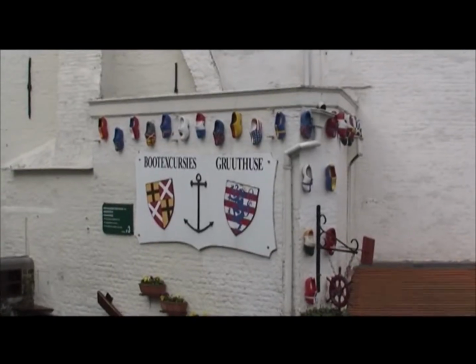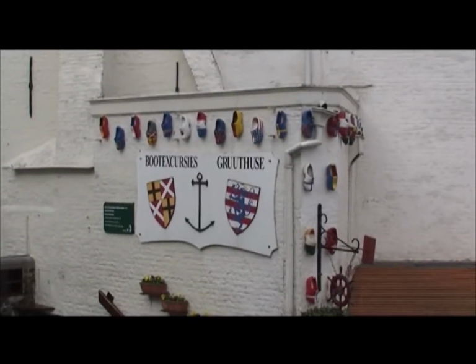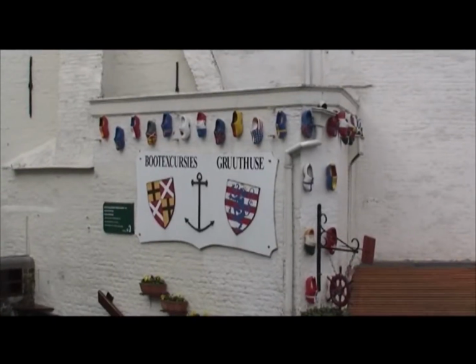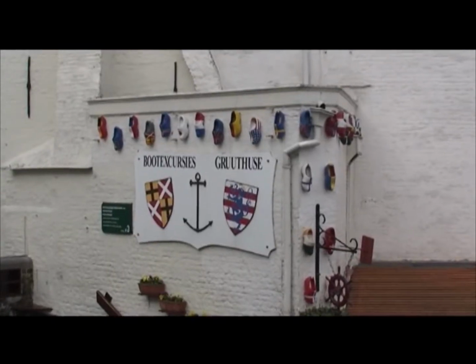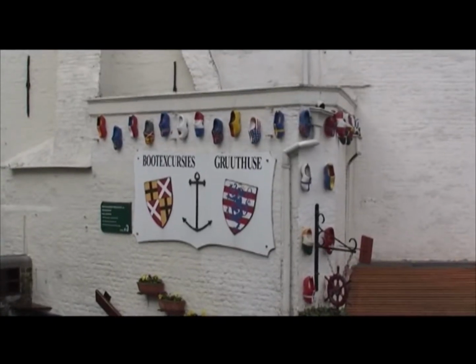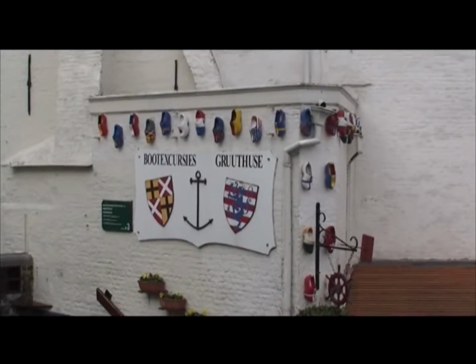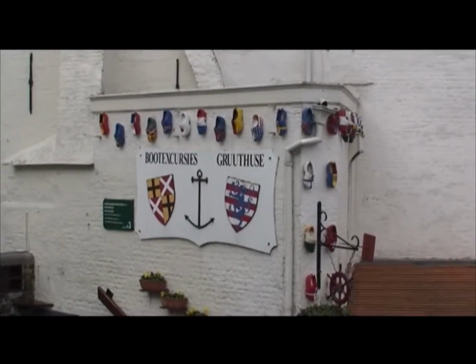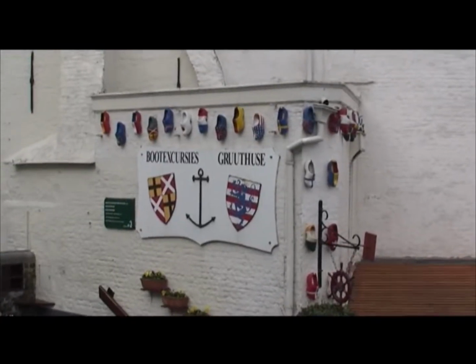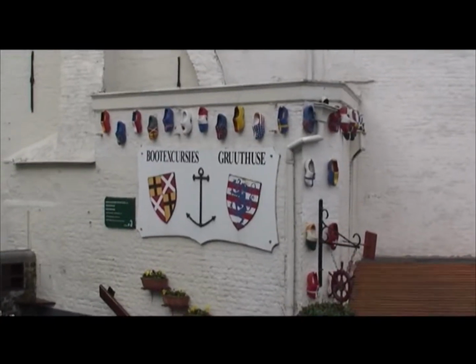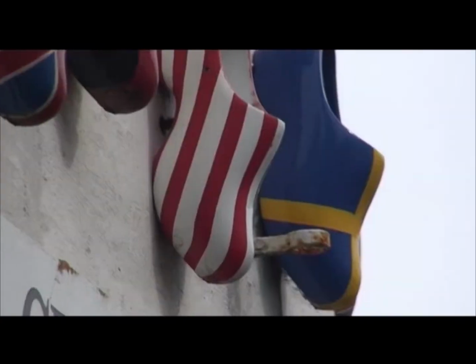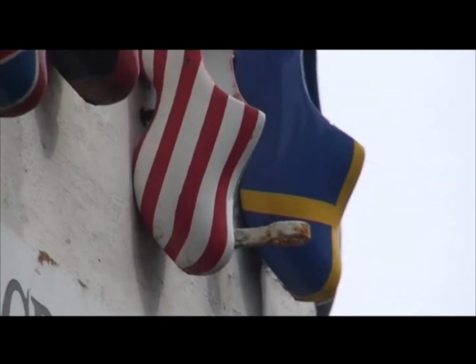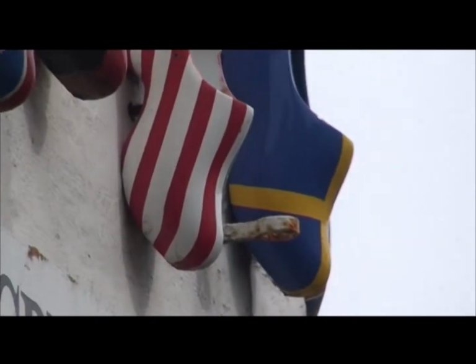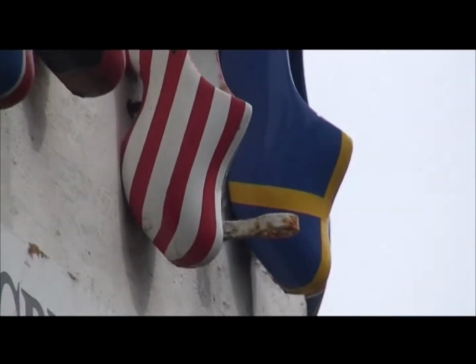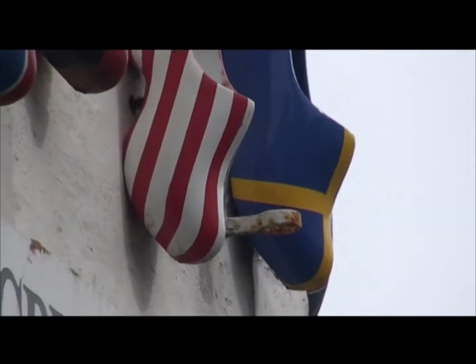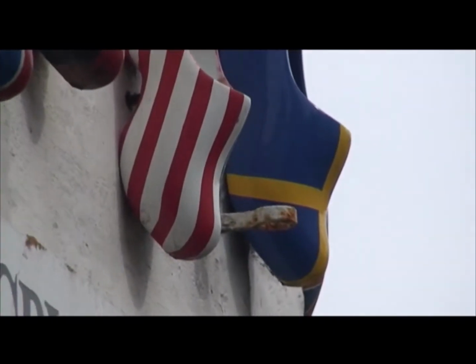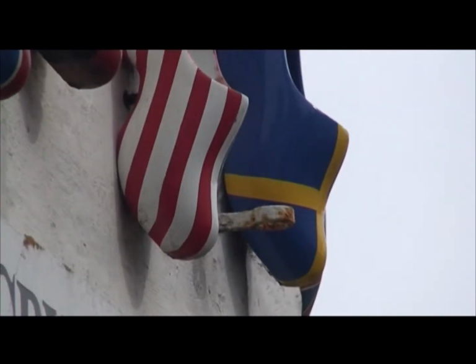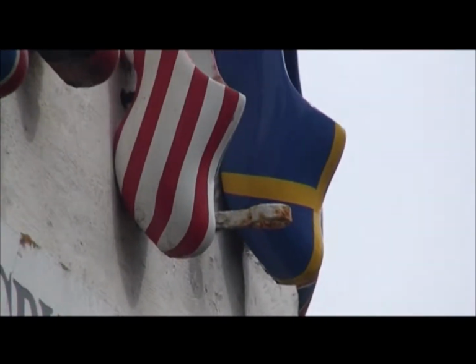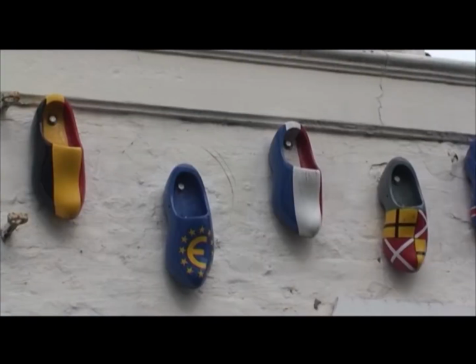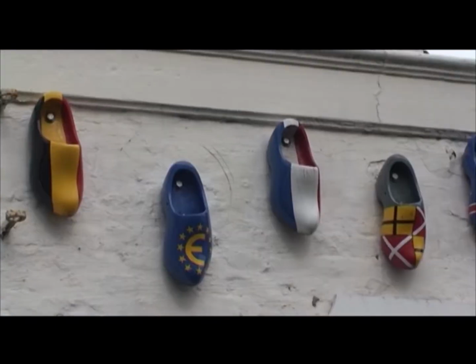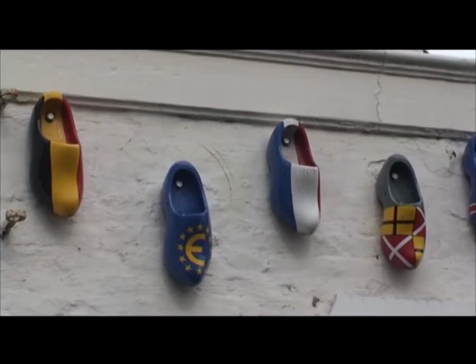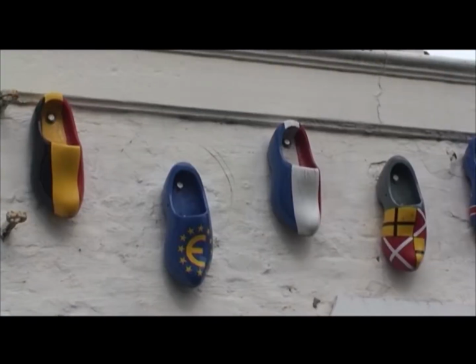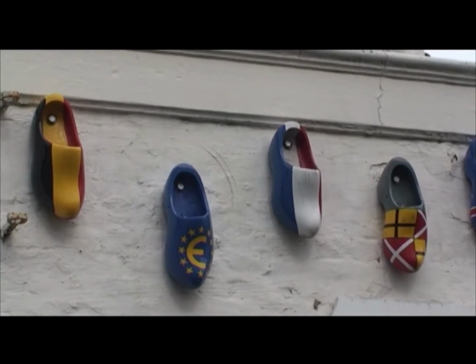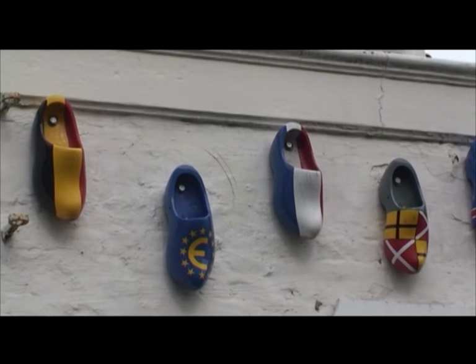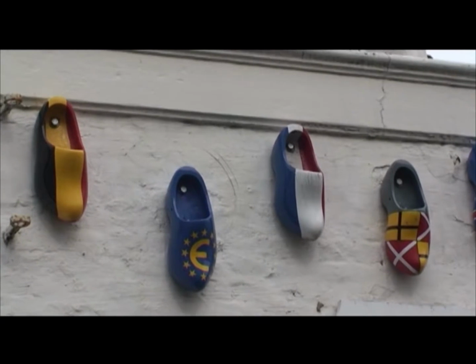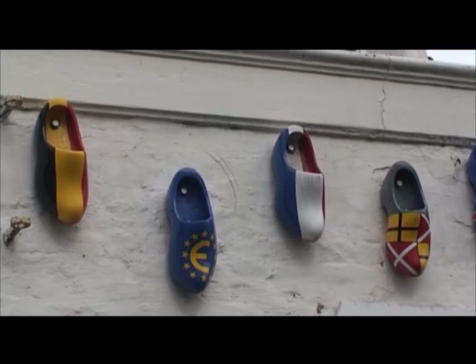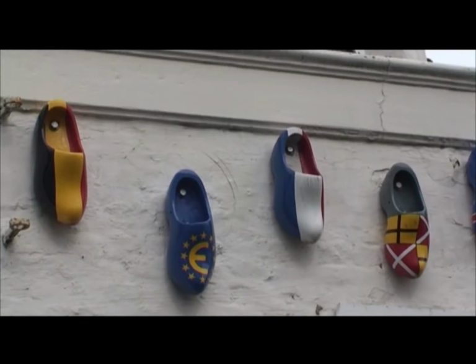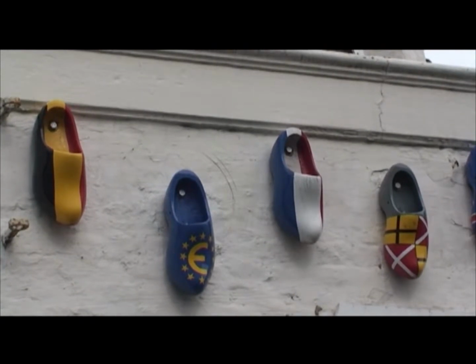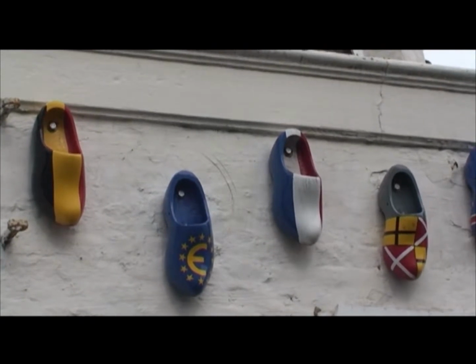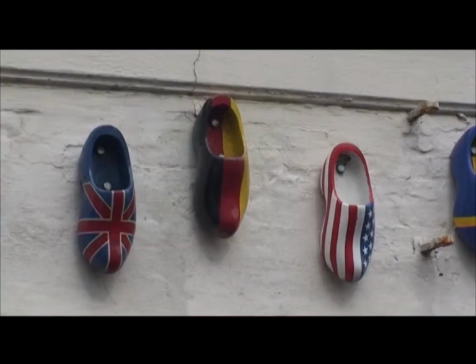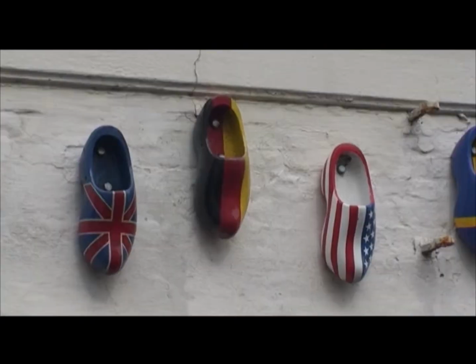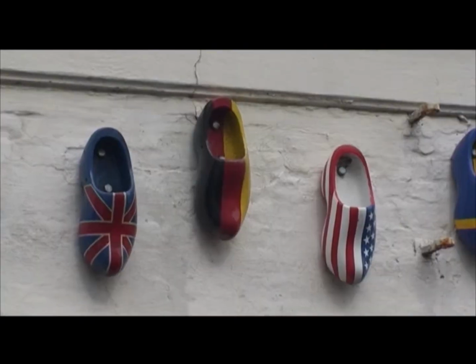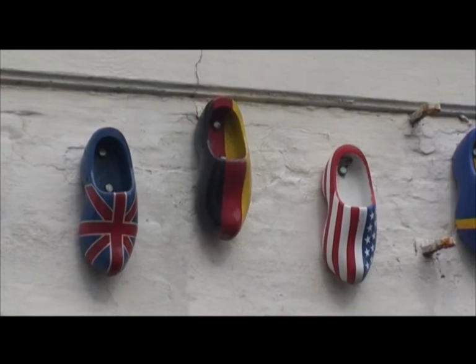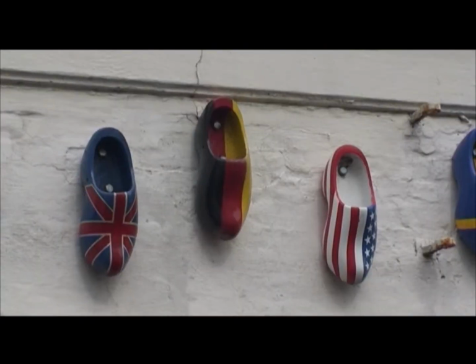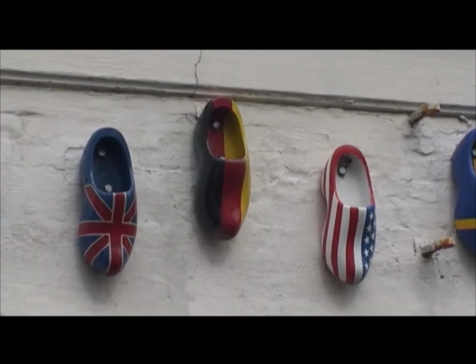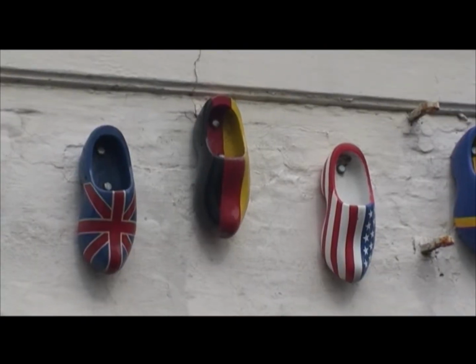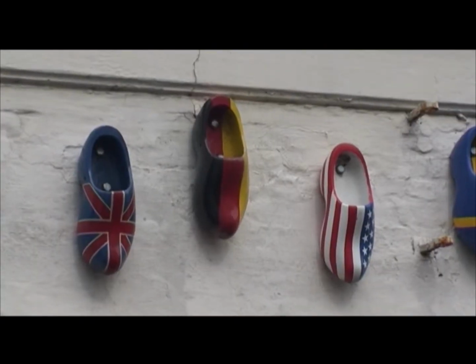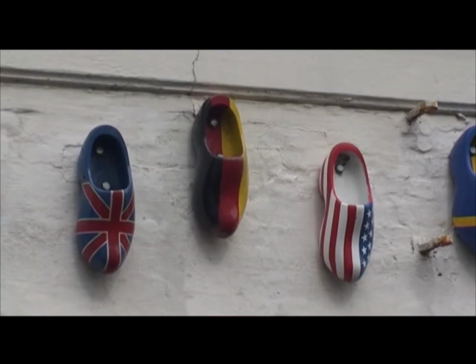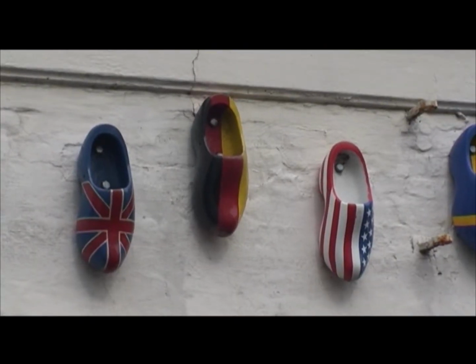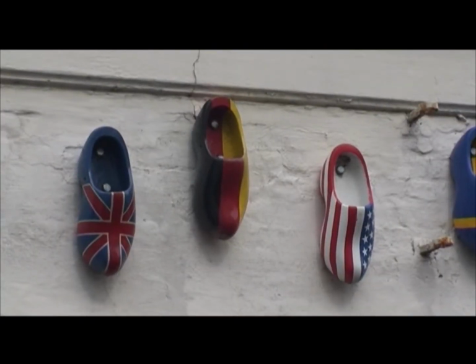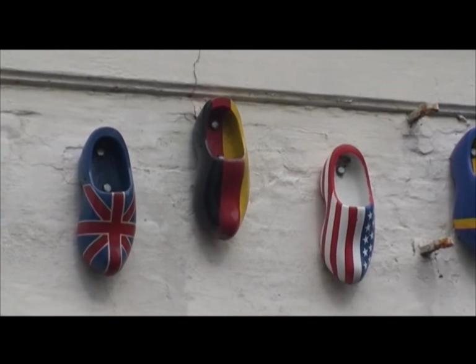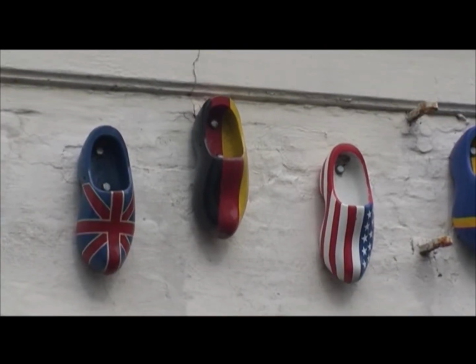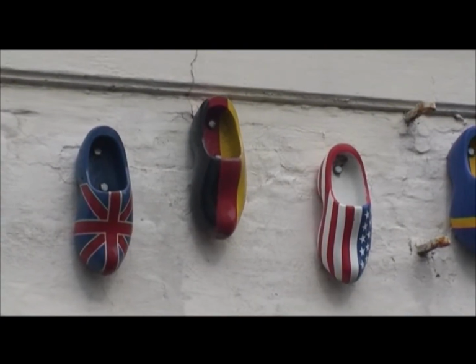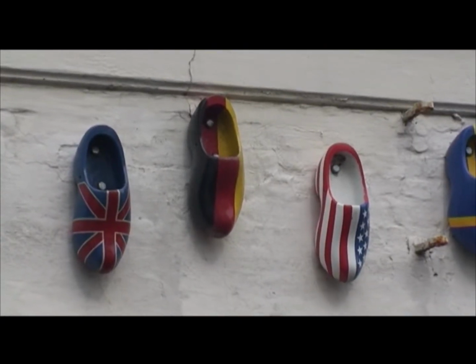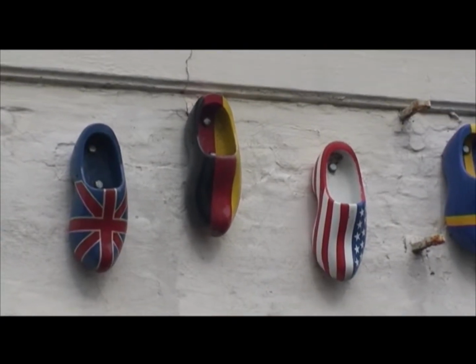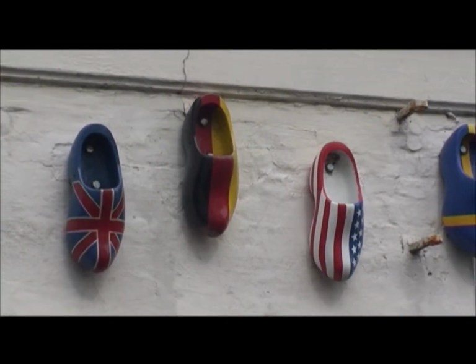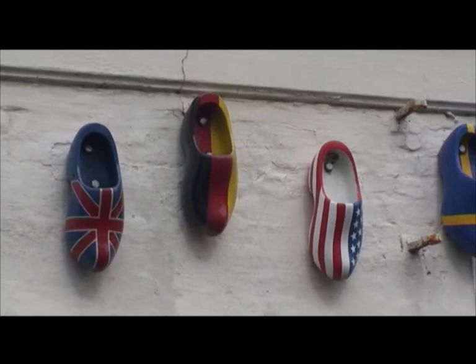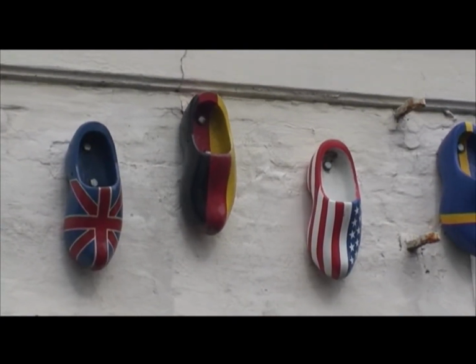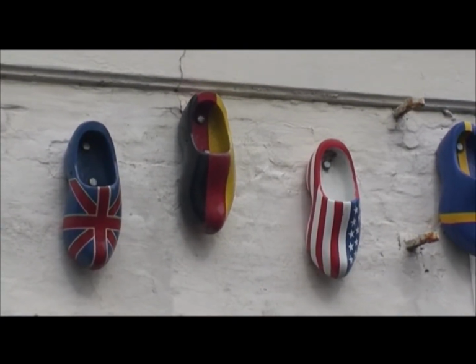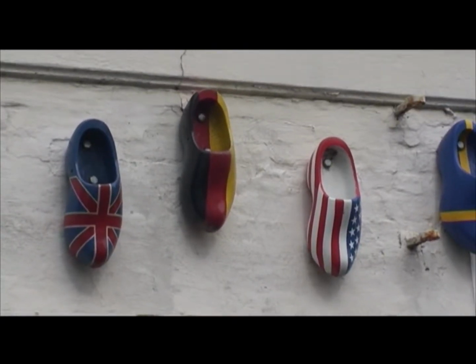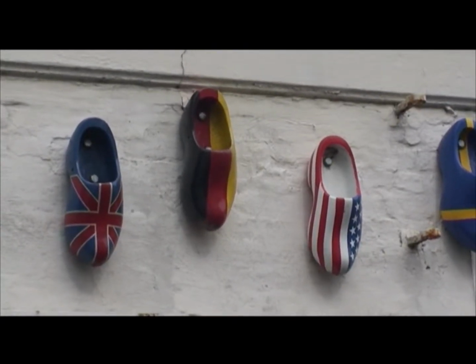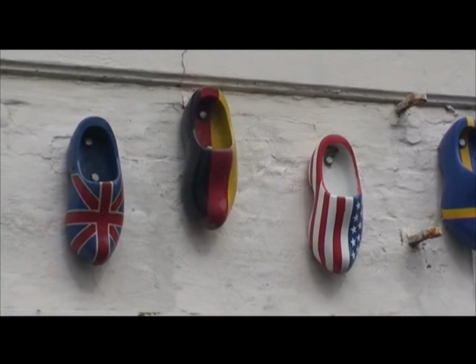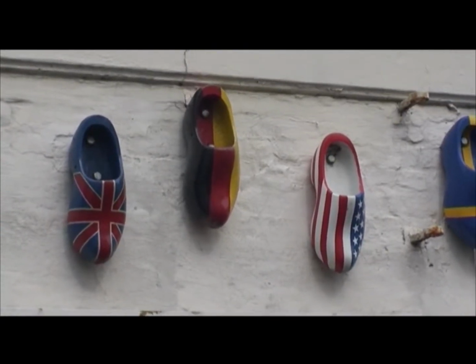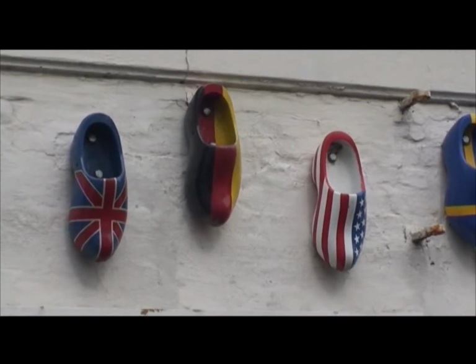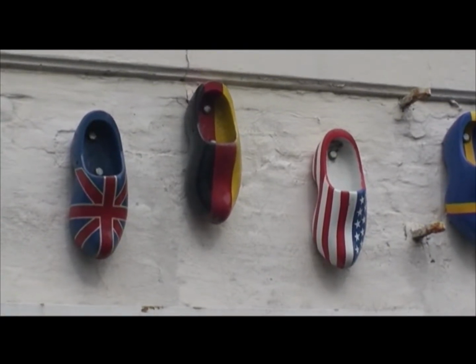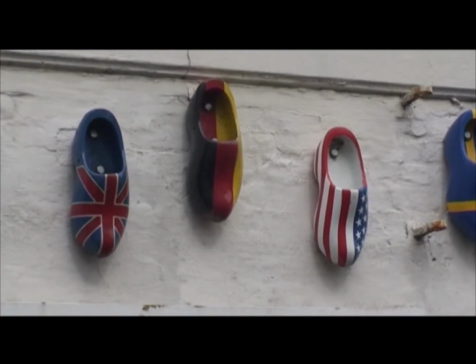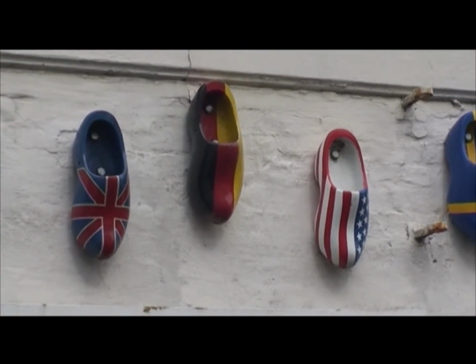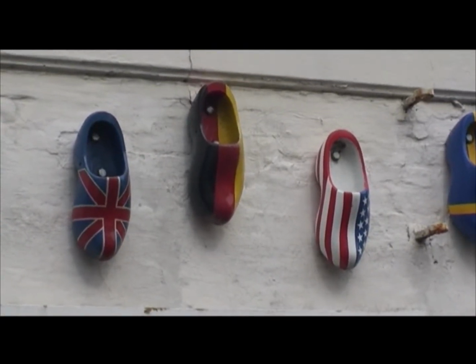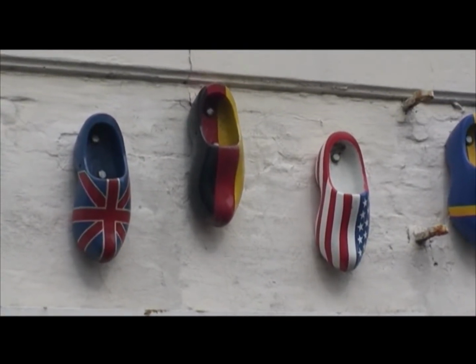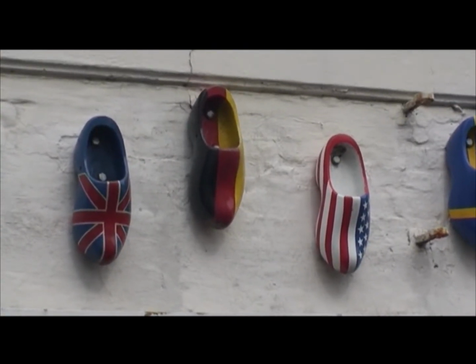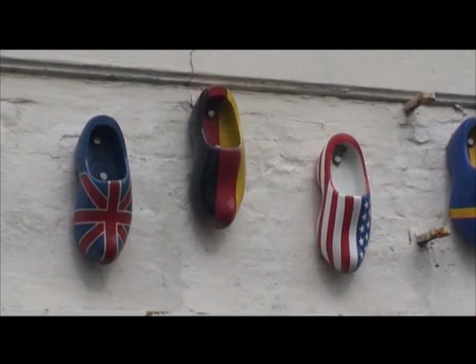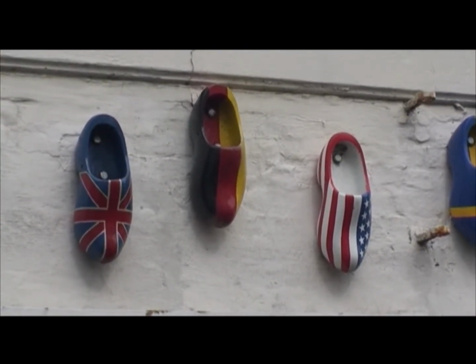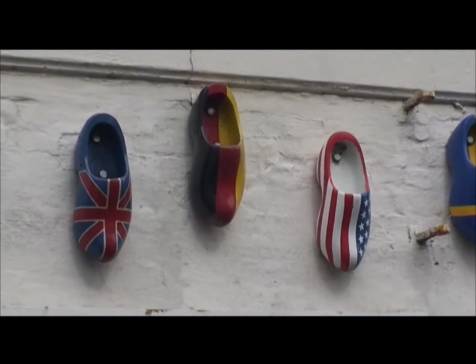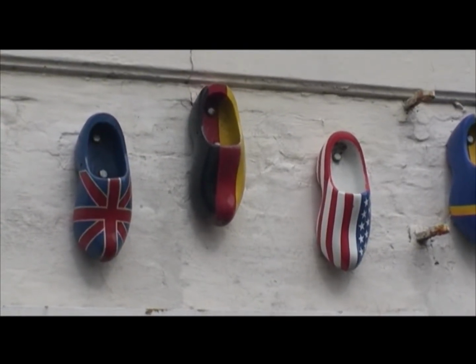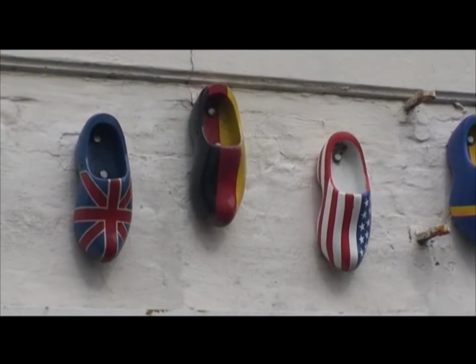This decorated wall prompts the question: did the UK get third place in the Clog Dancing World Cup?